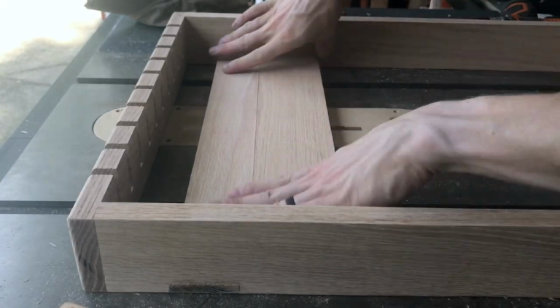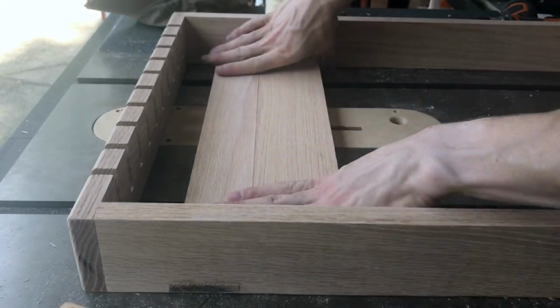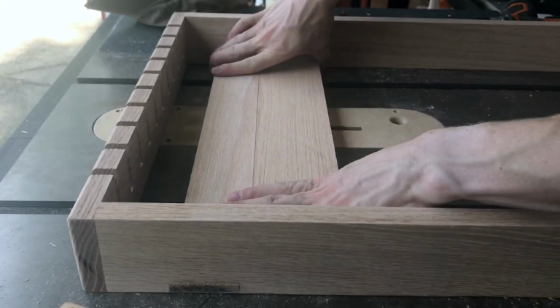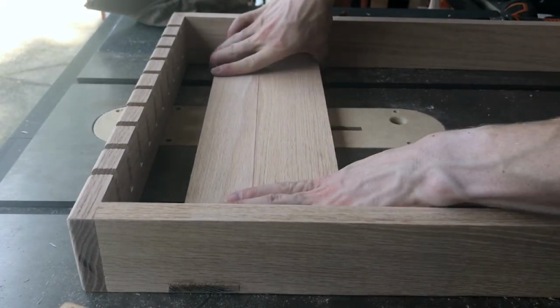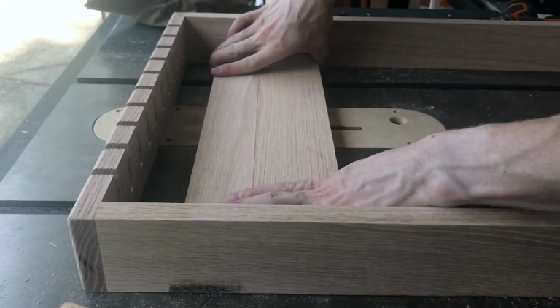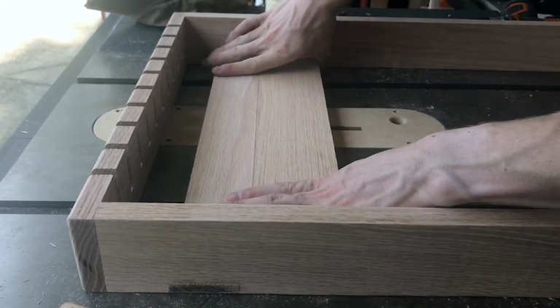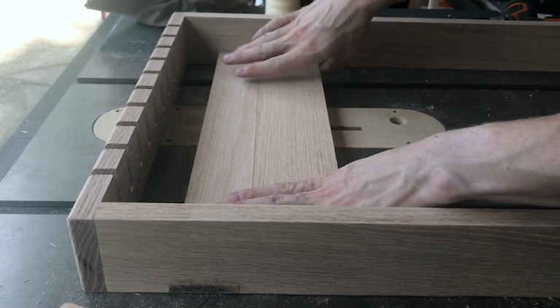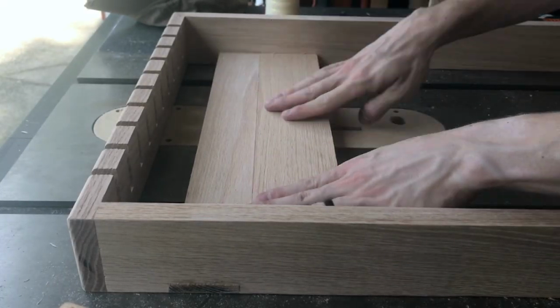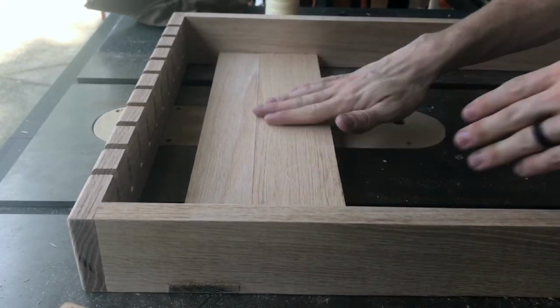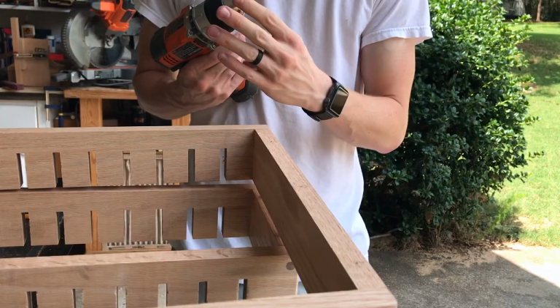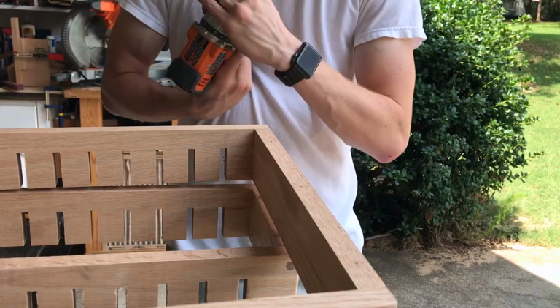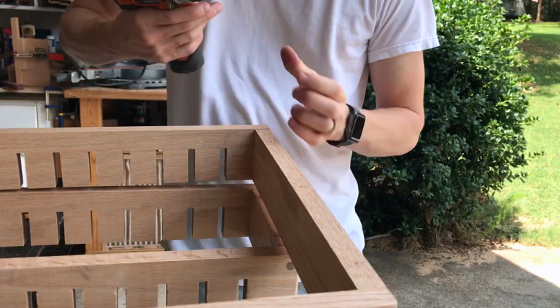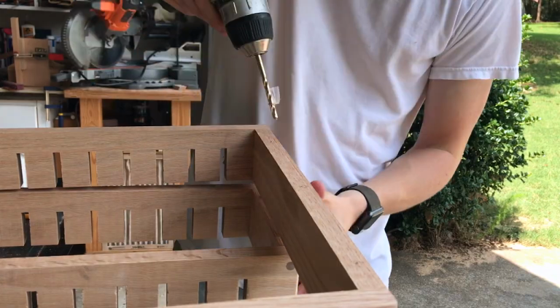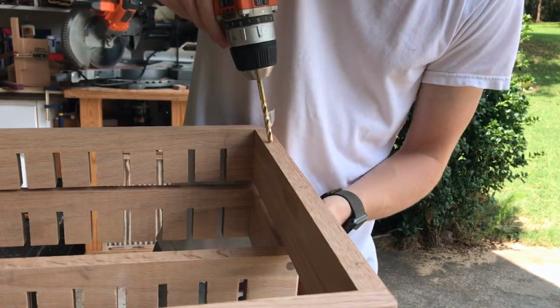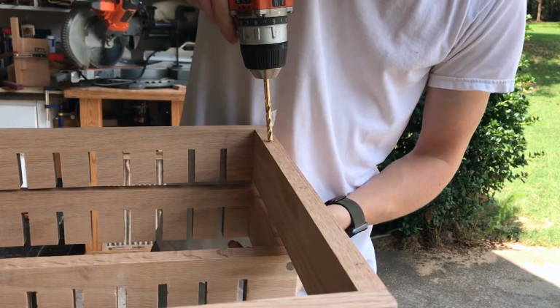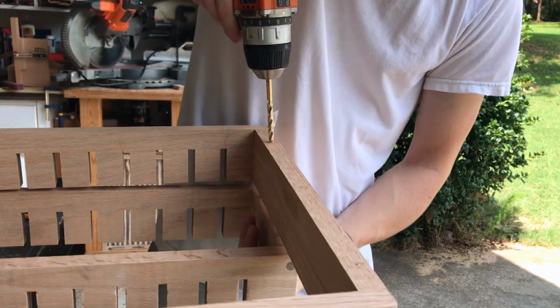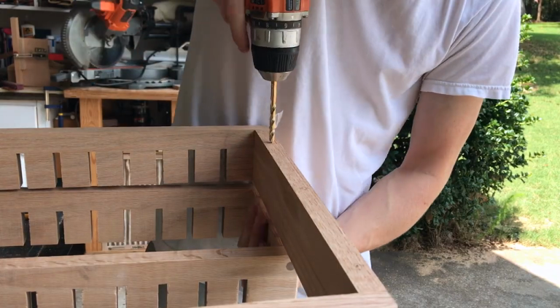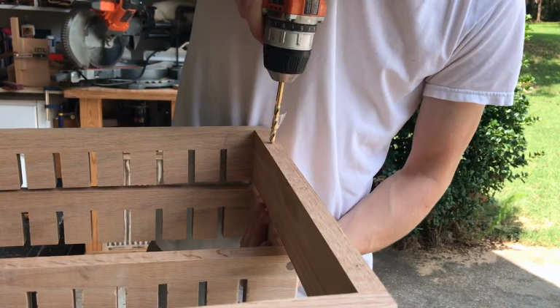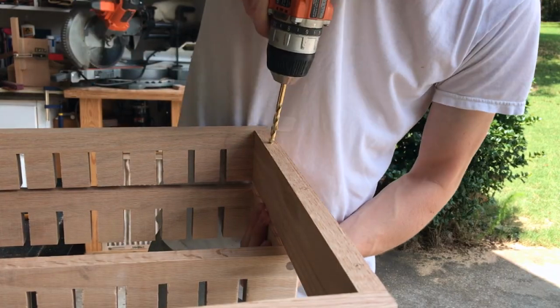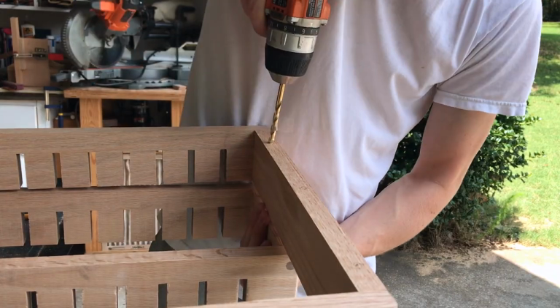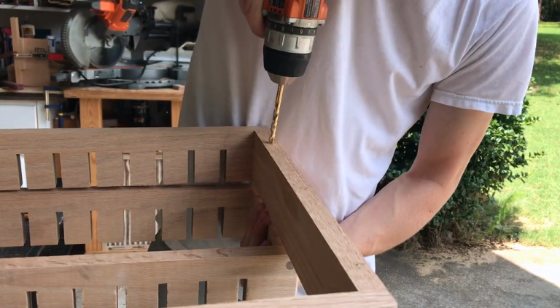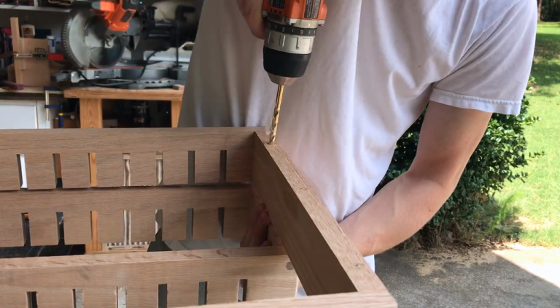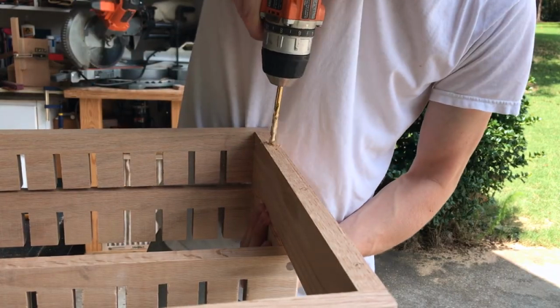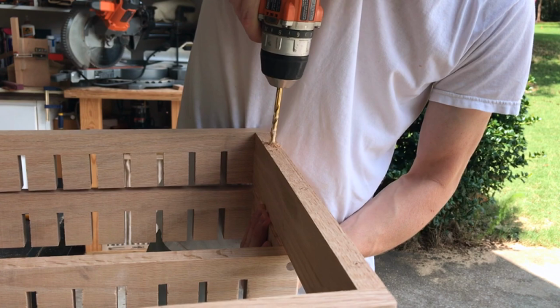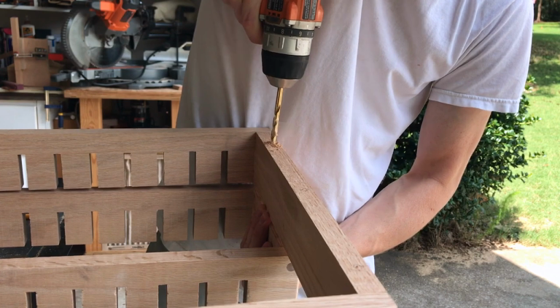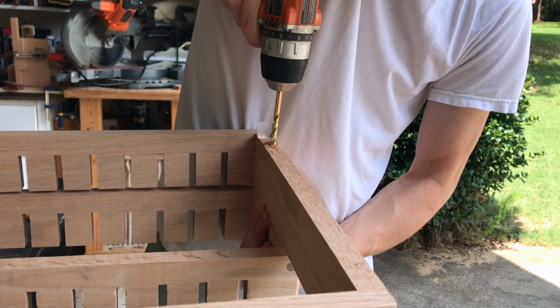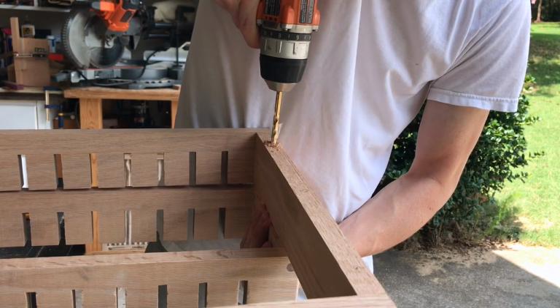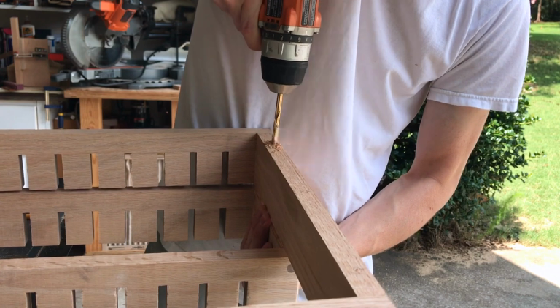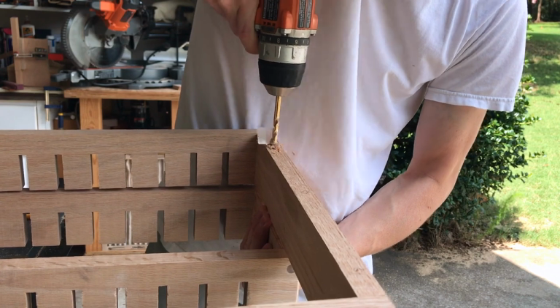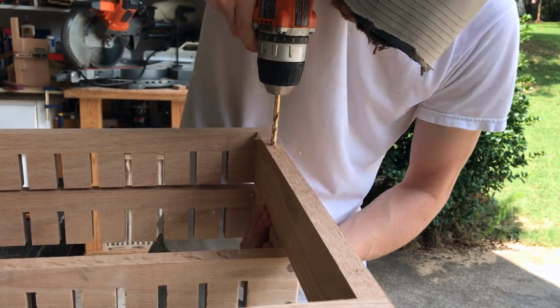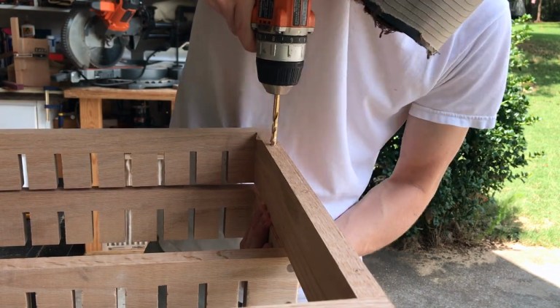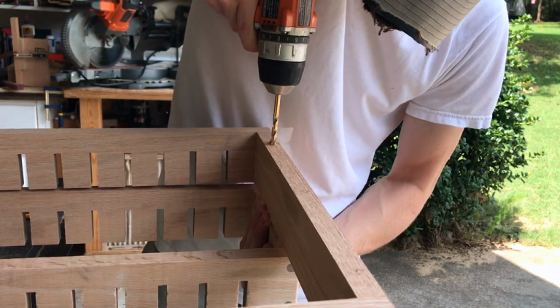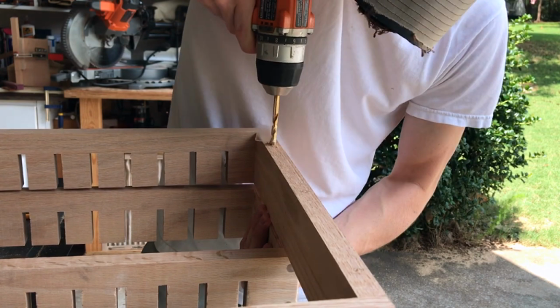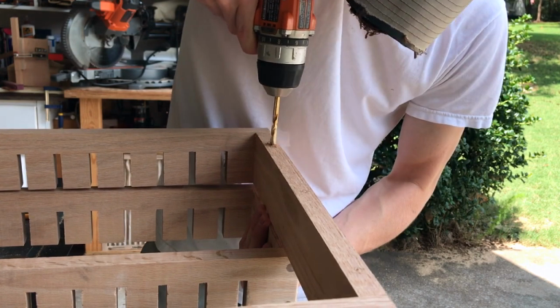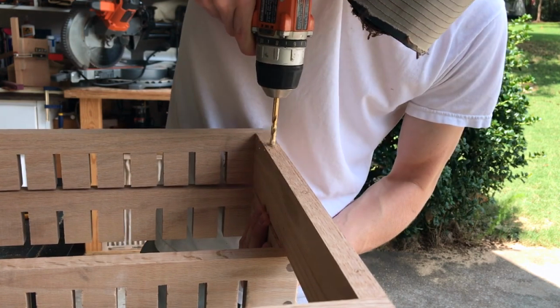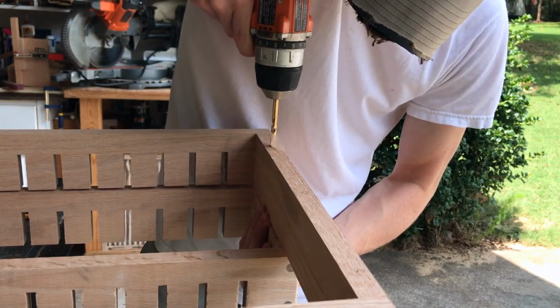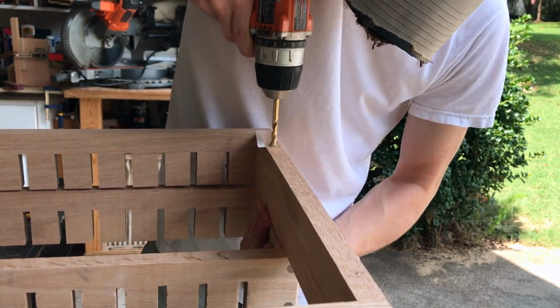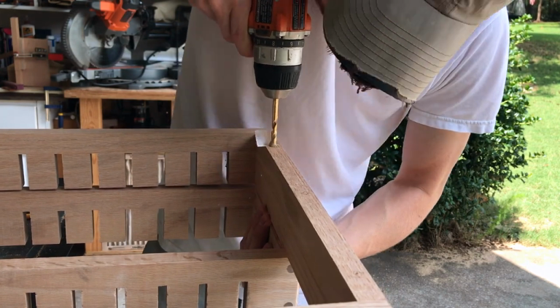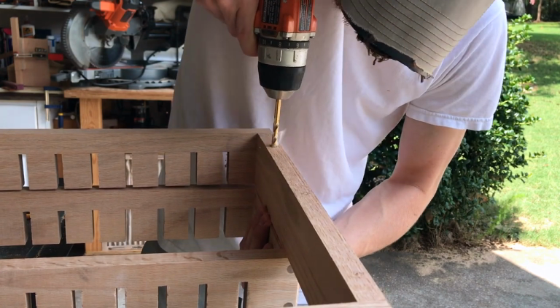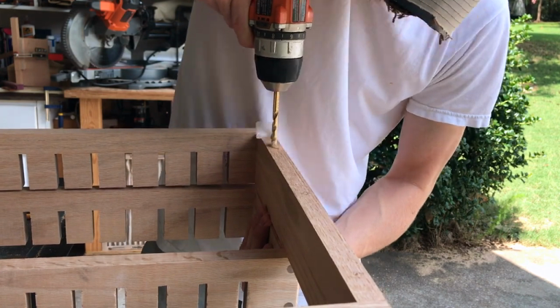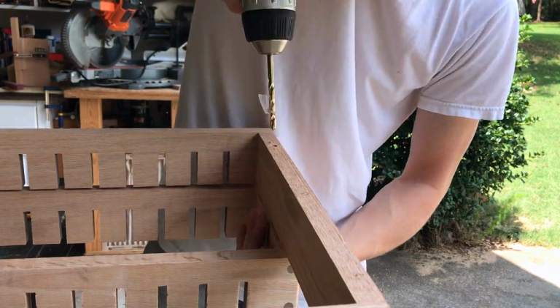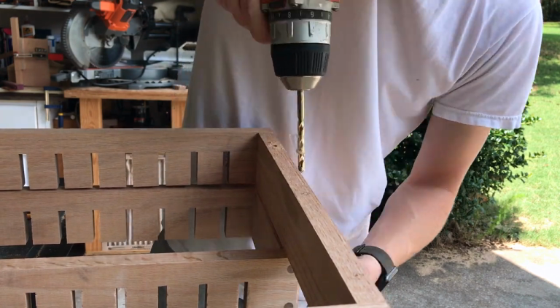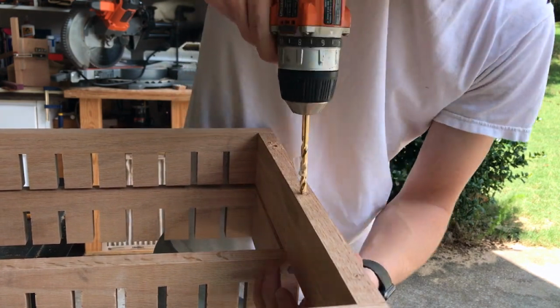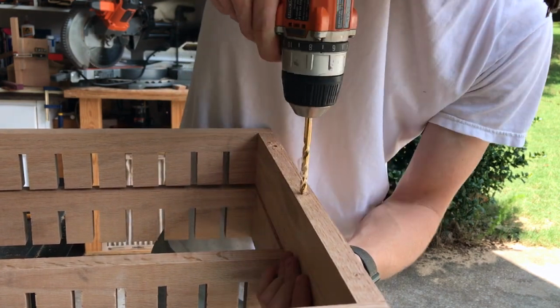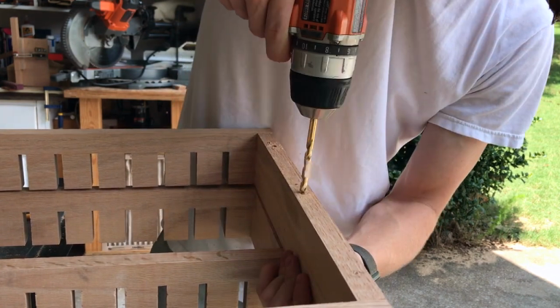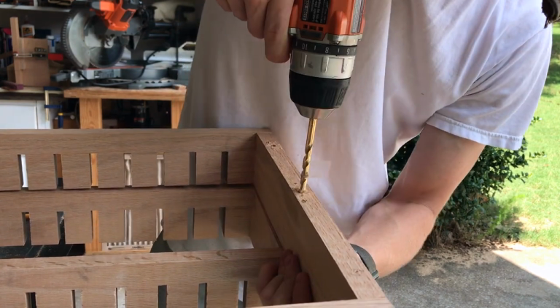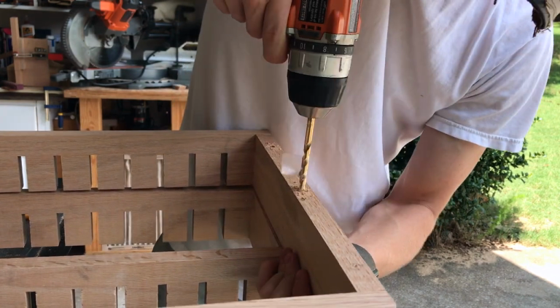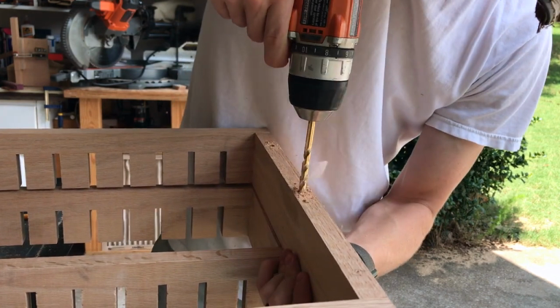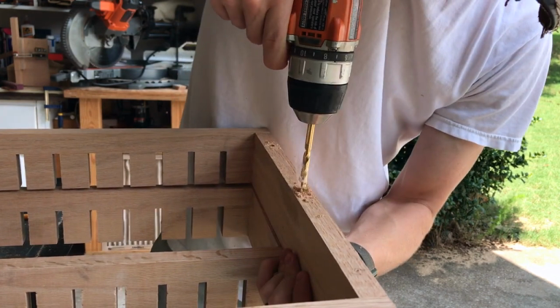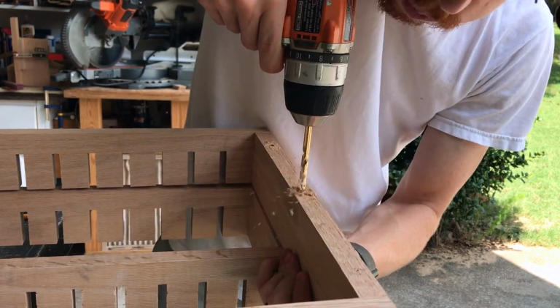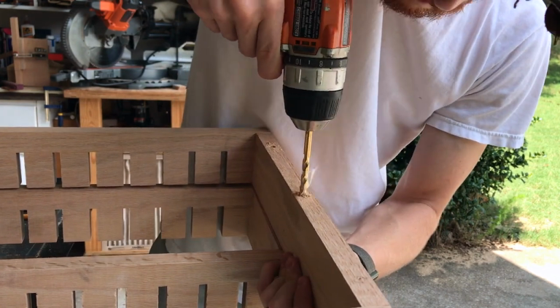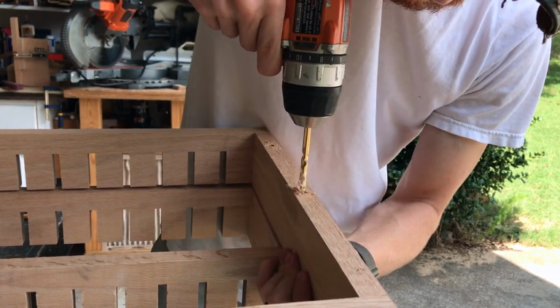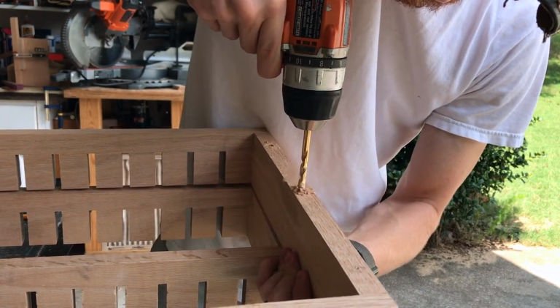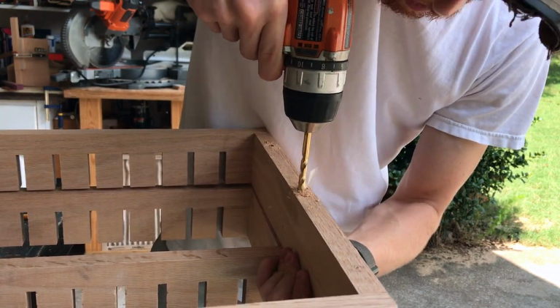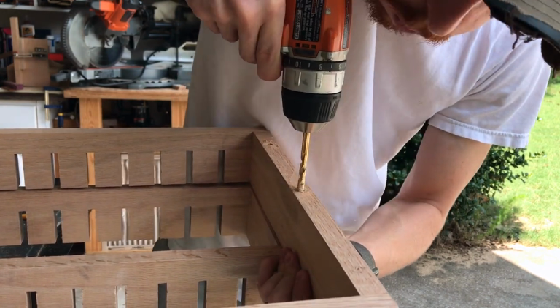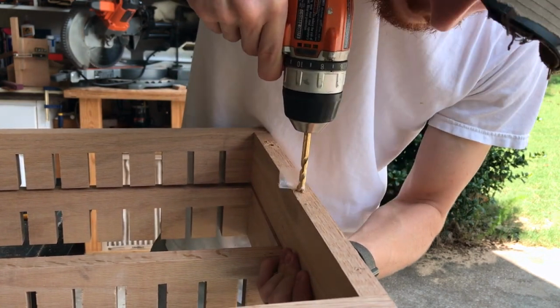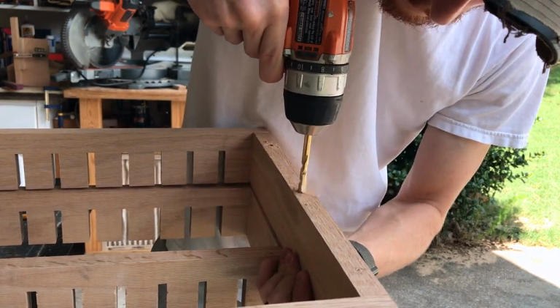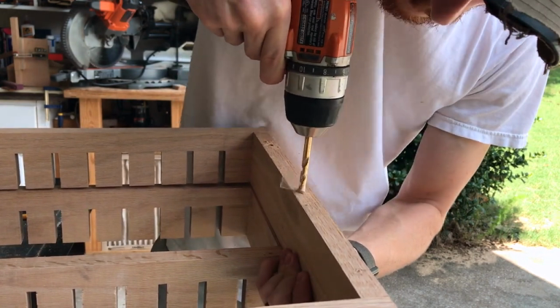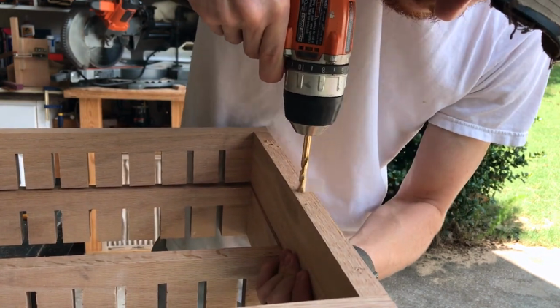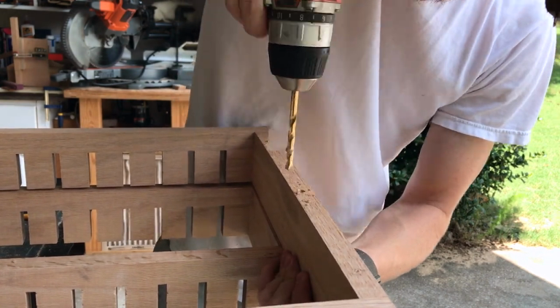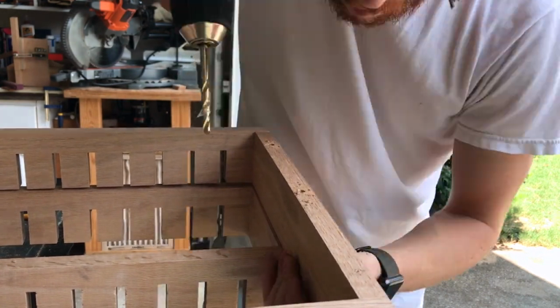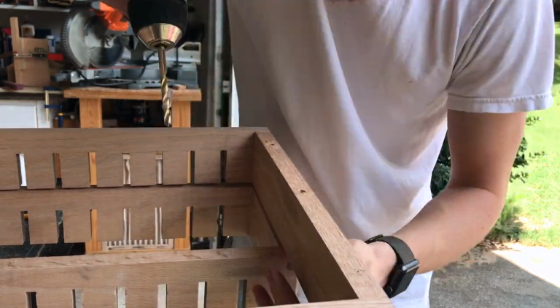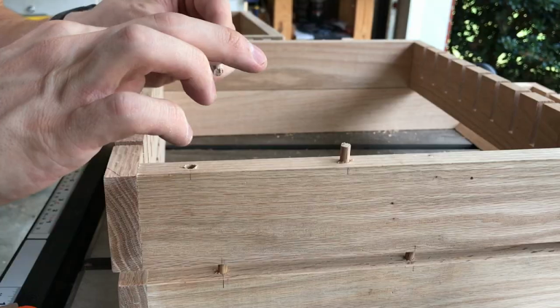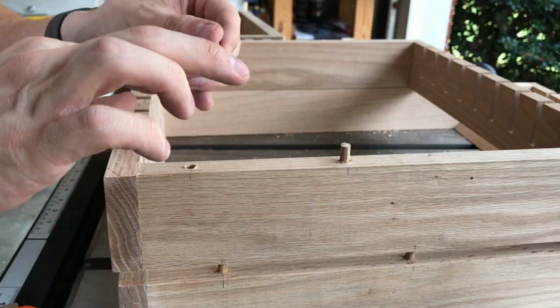Next up was drilling a couple of holes in each rail and inserting quarter inch dowels to provide a little extra support and alignment to the entire unit.